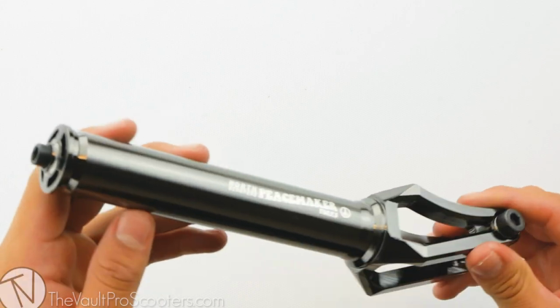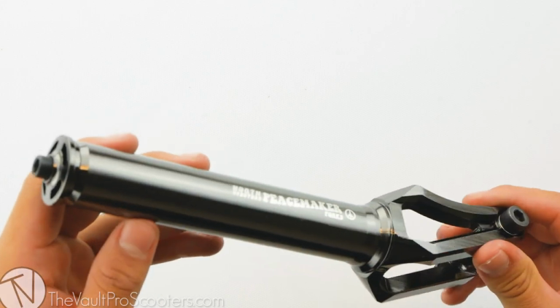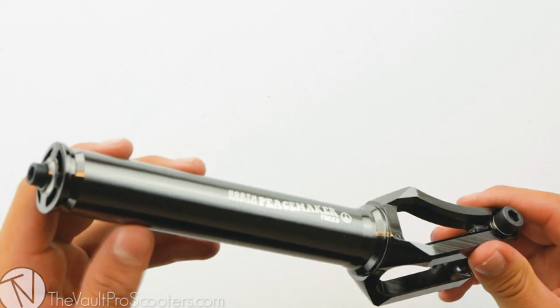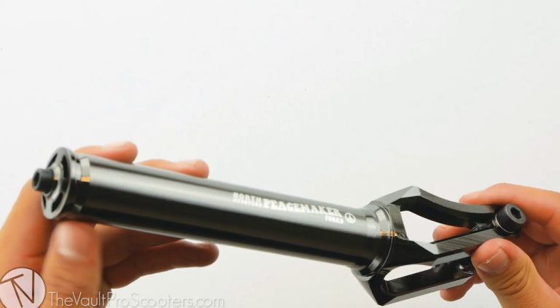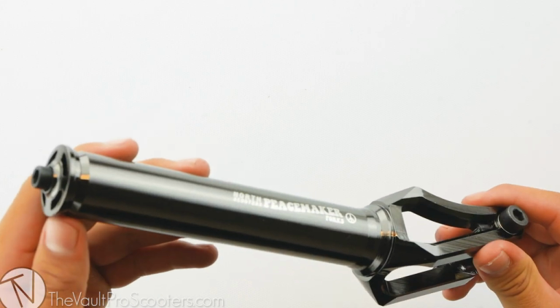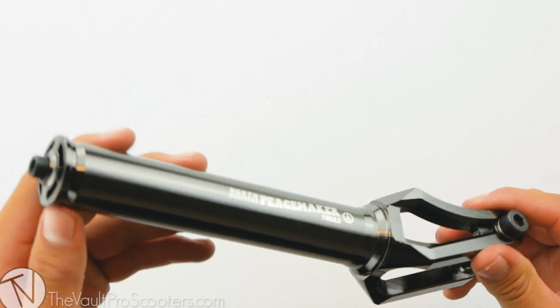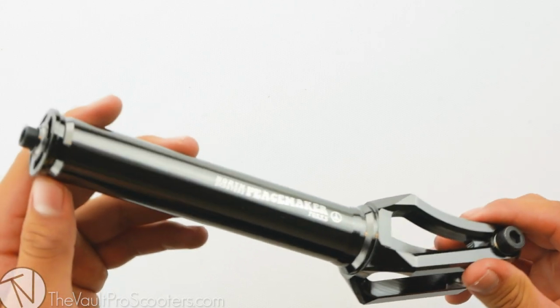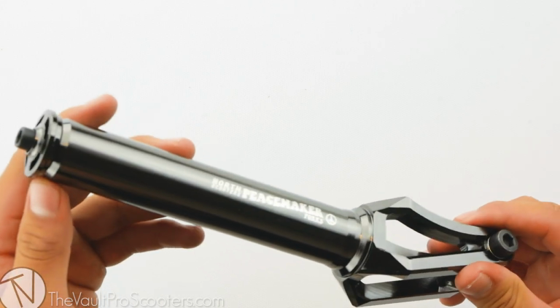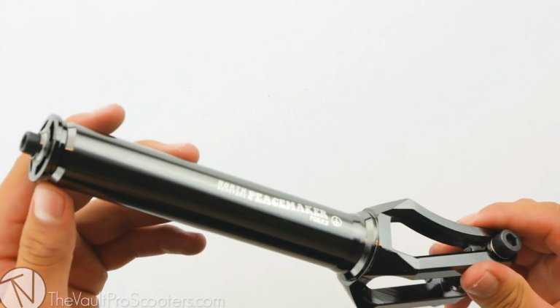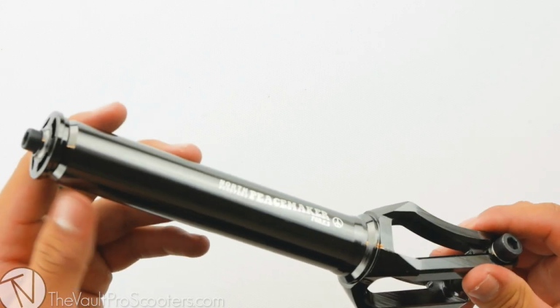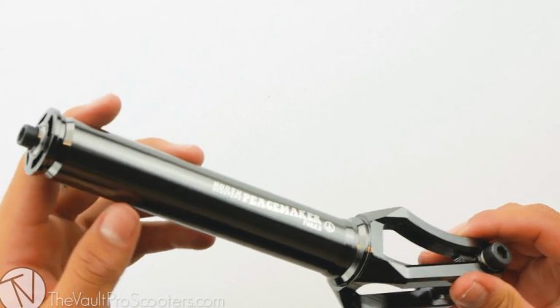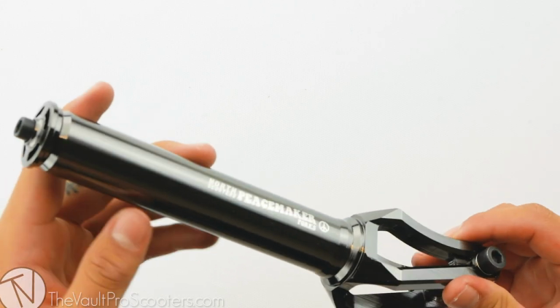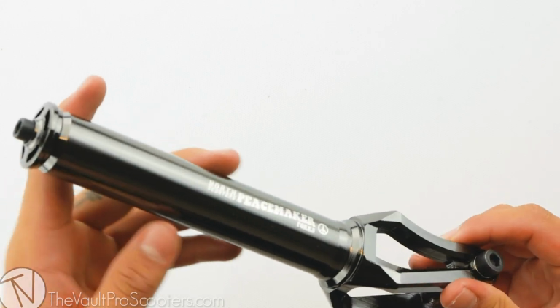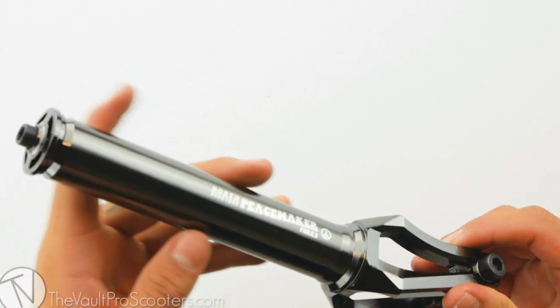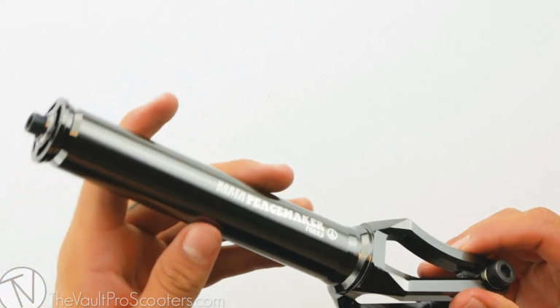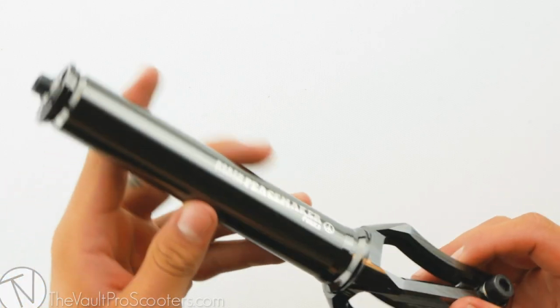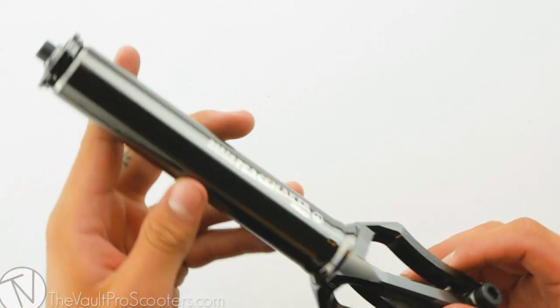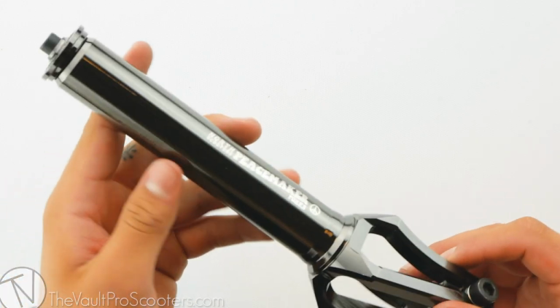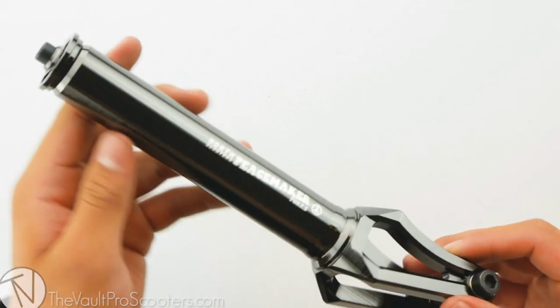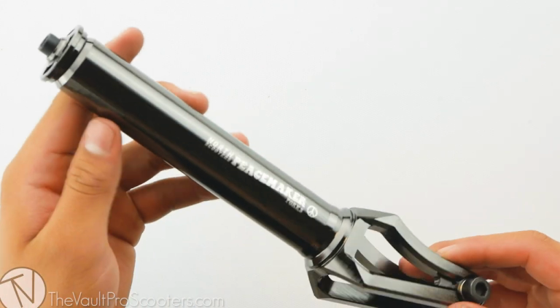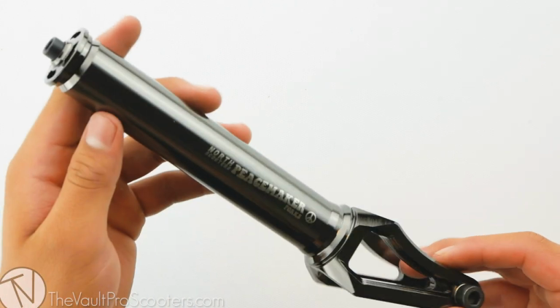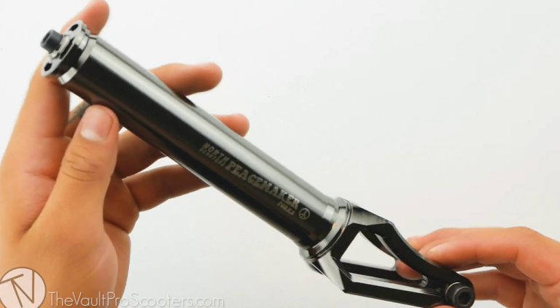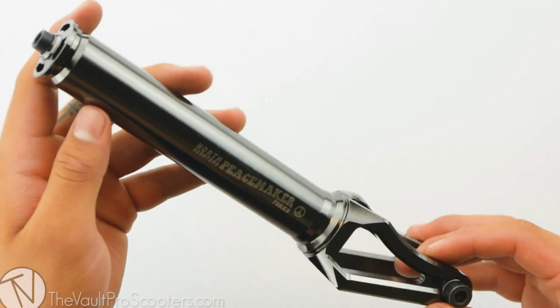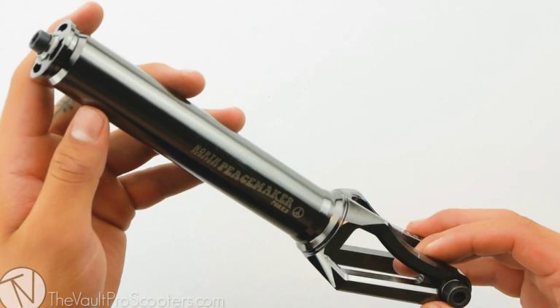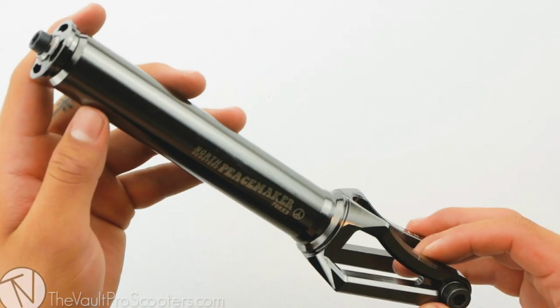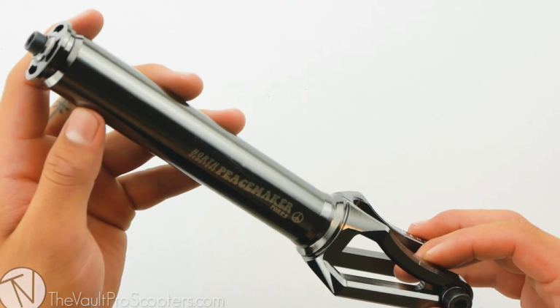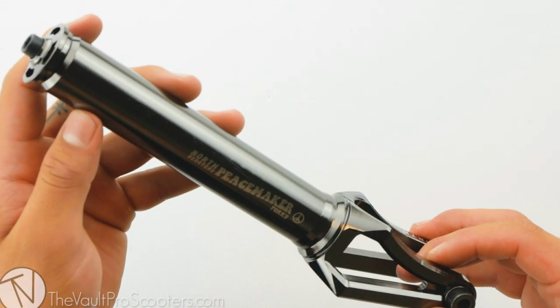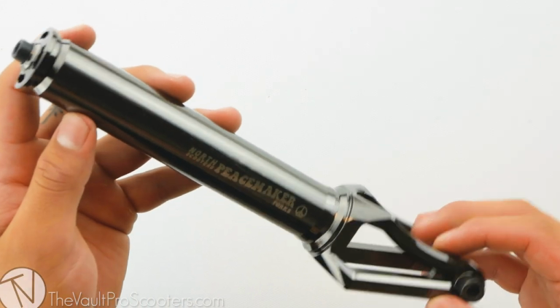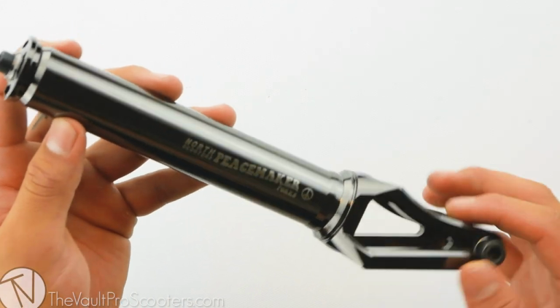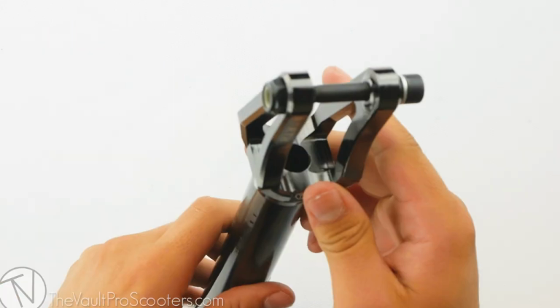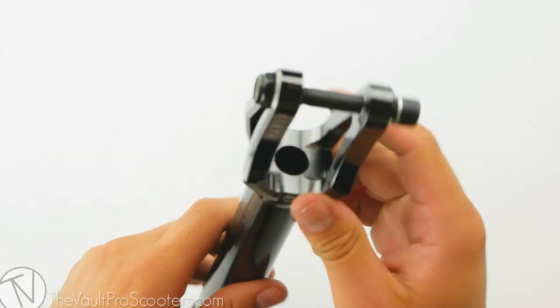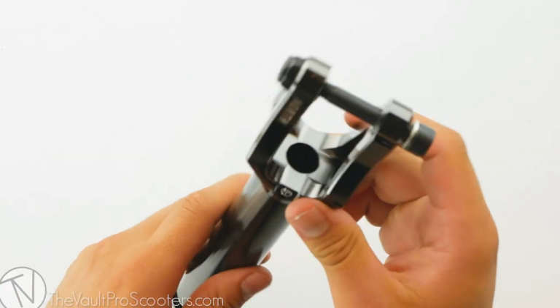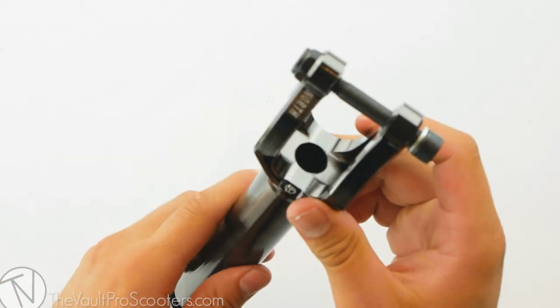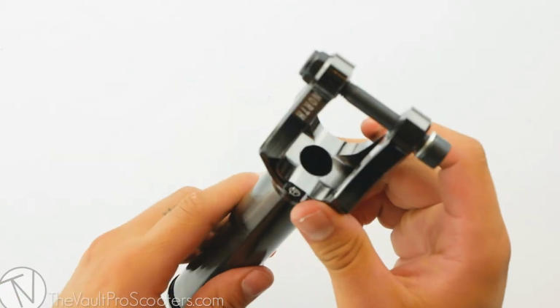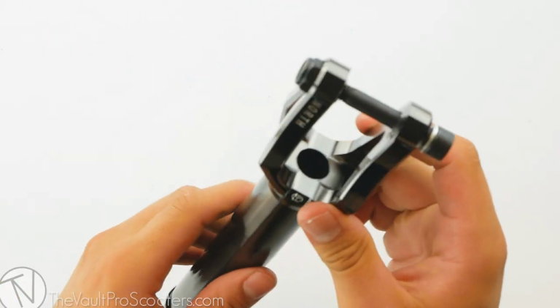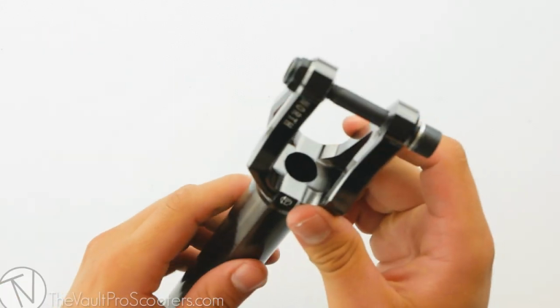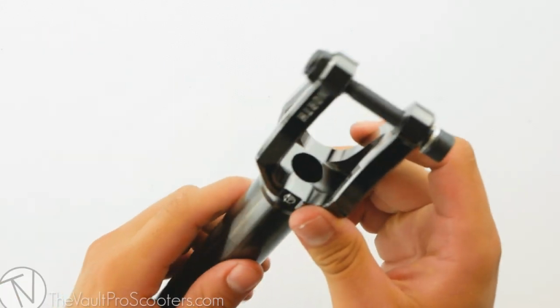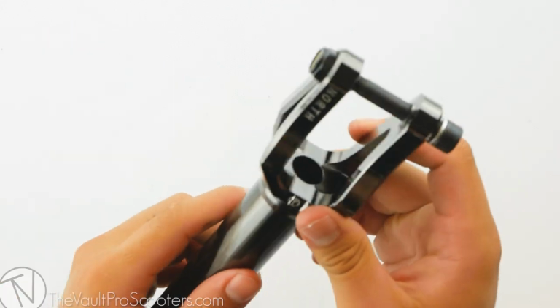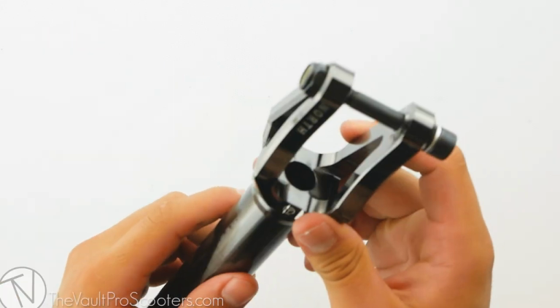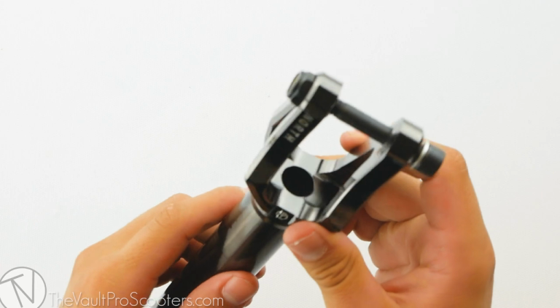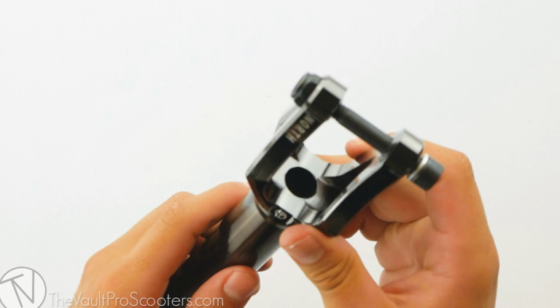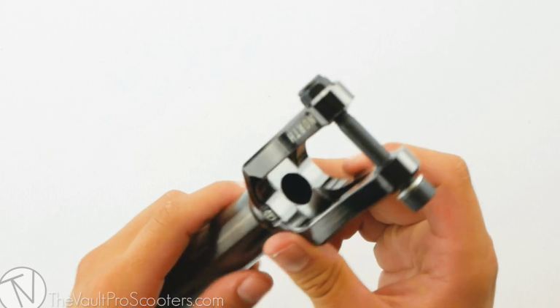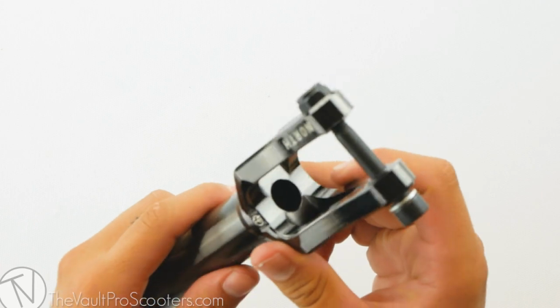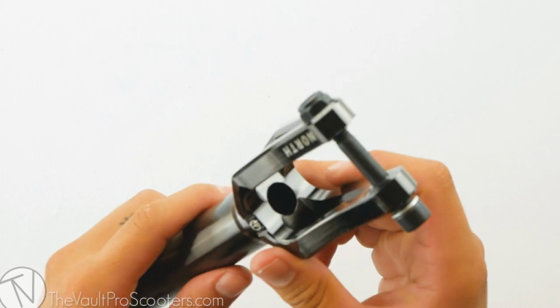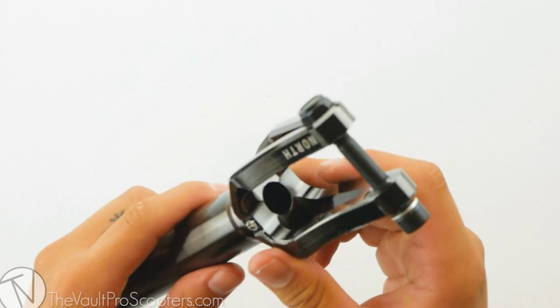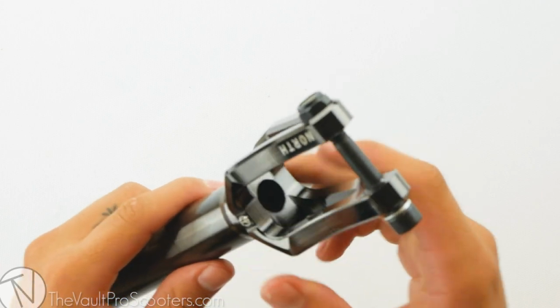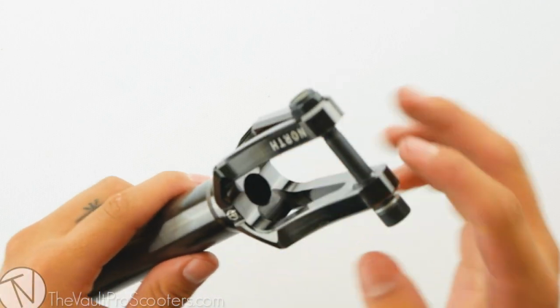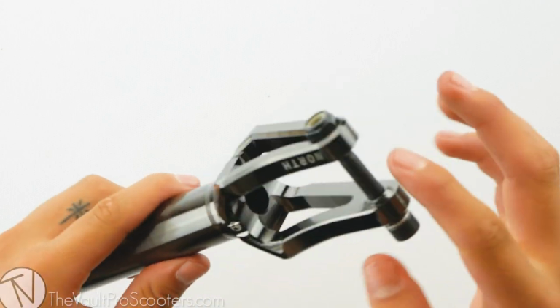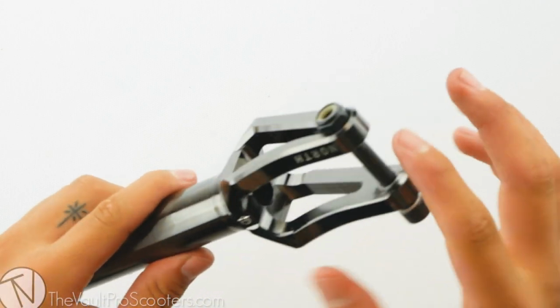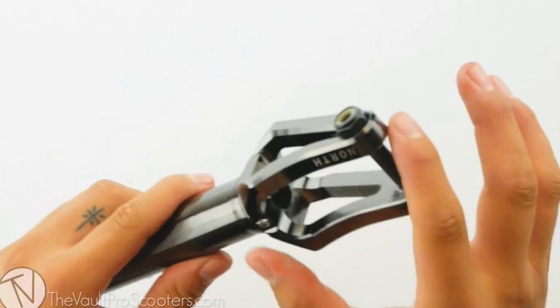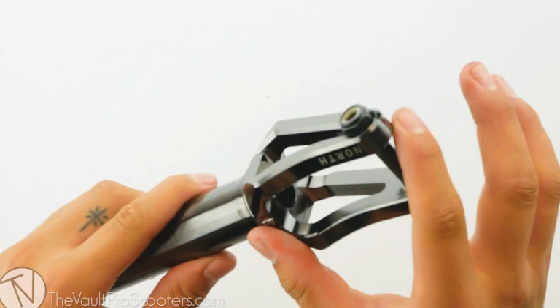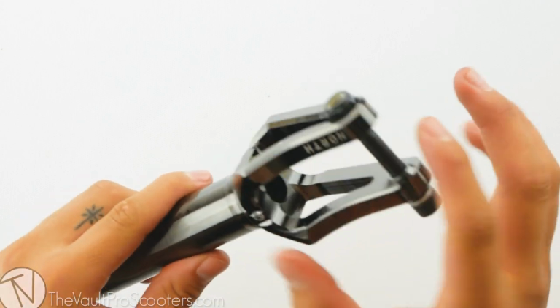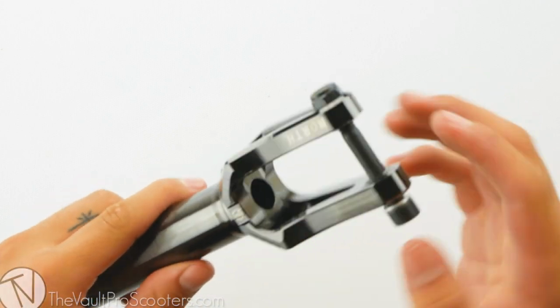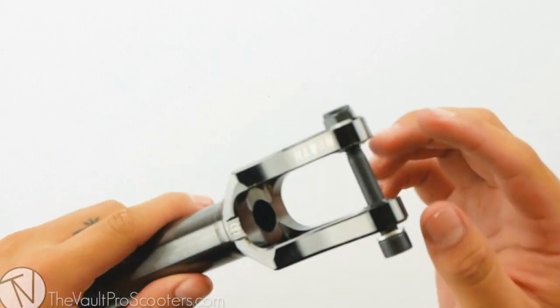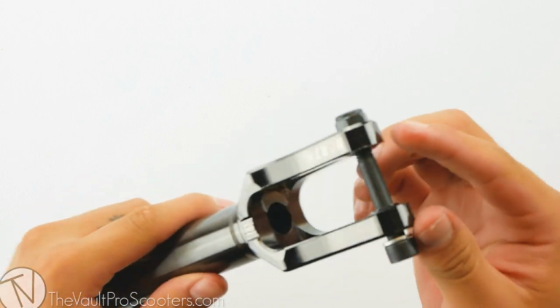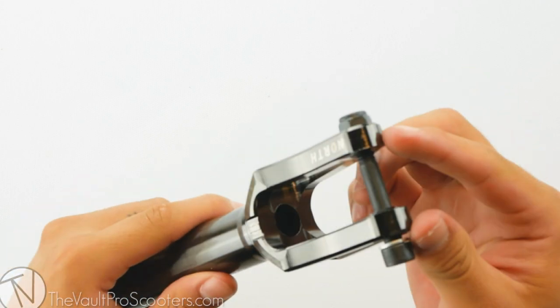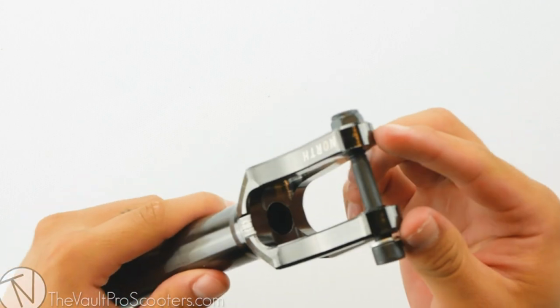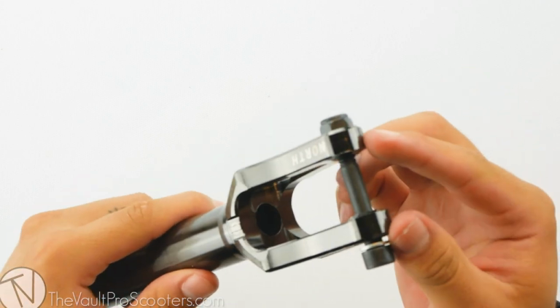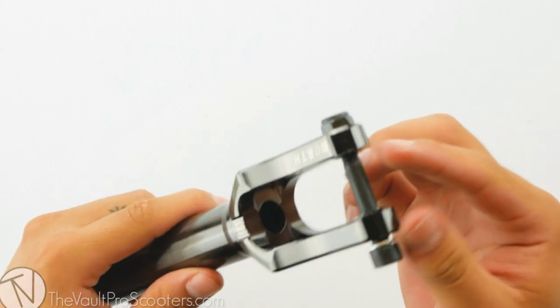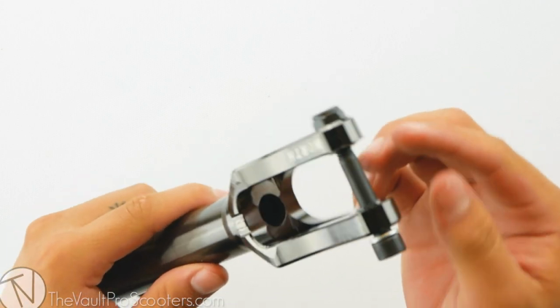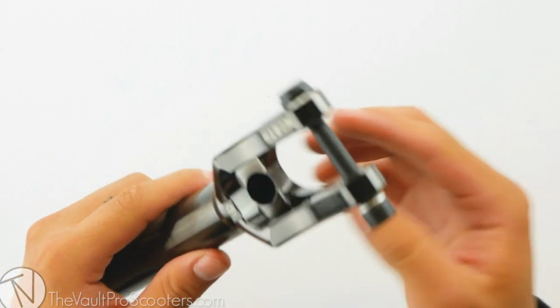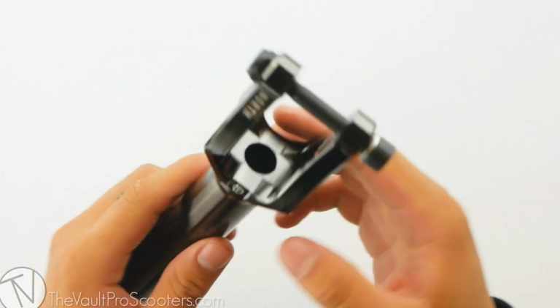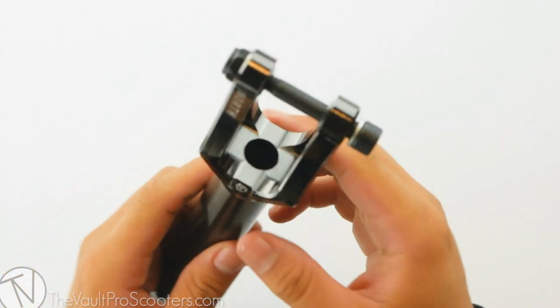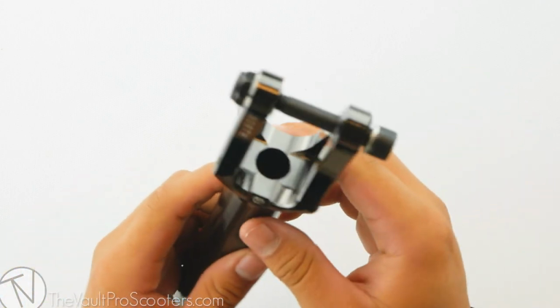This fork does also come in five other colors — we have them all listed on our site. The Peacemaker Fork is compatible with up to 125 x 24mm wide wheels.